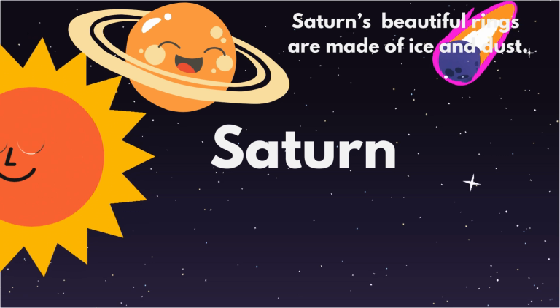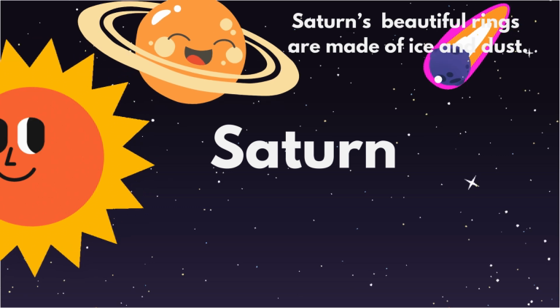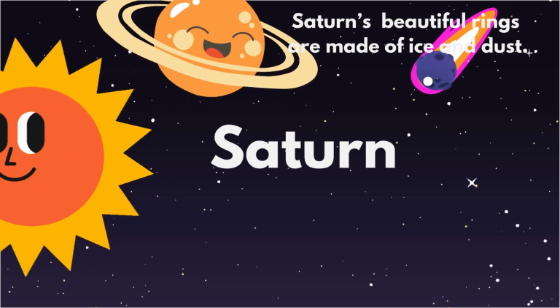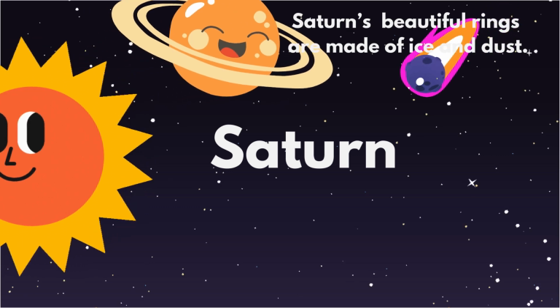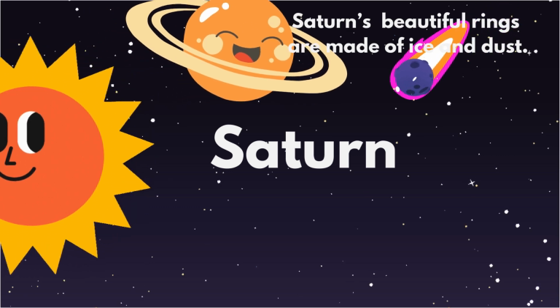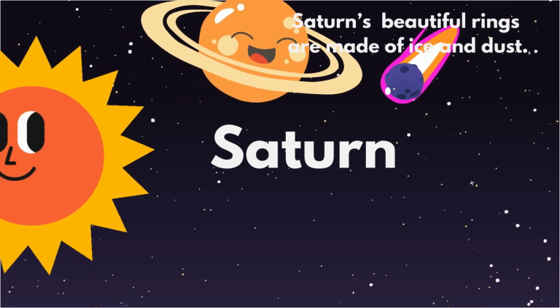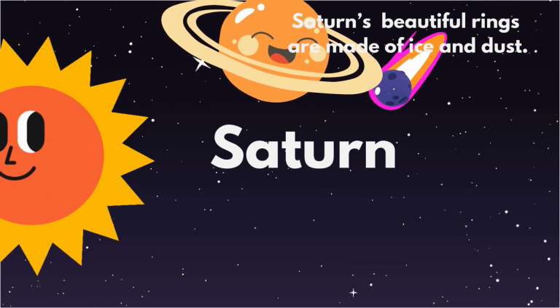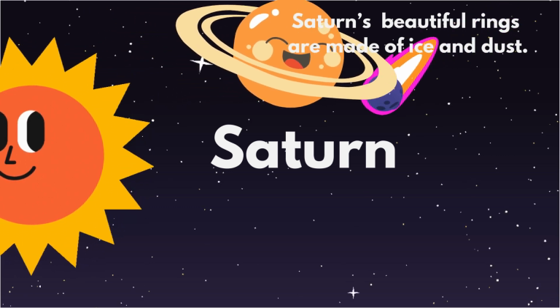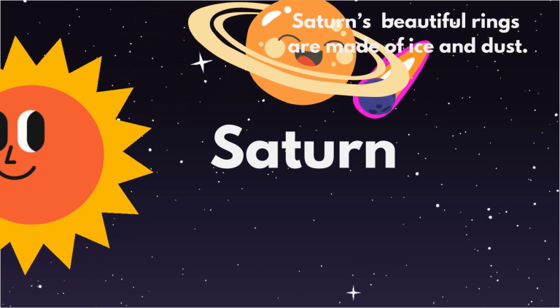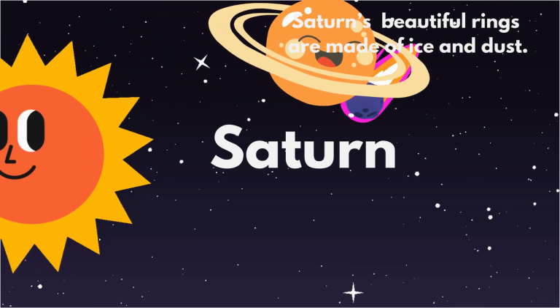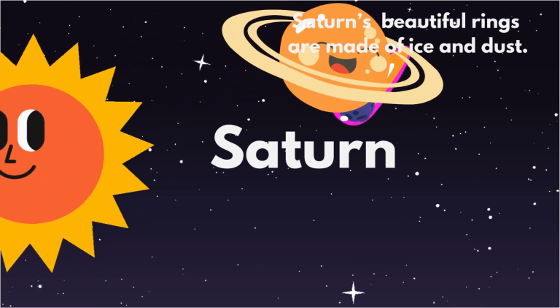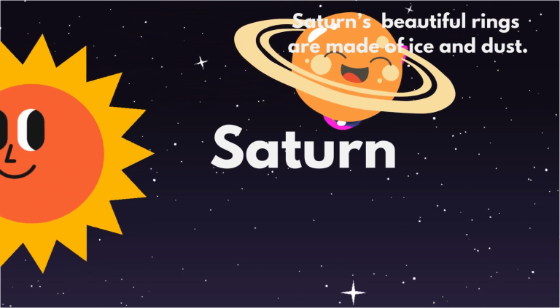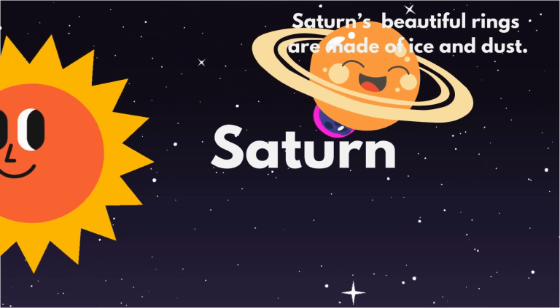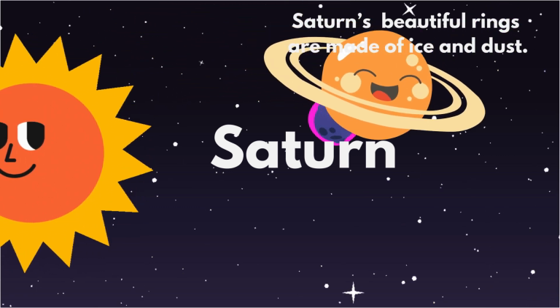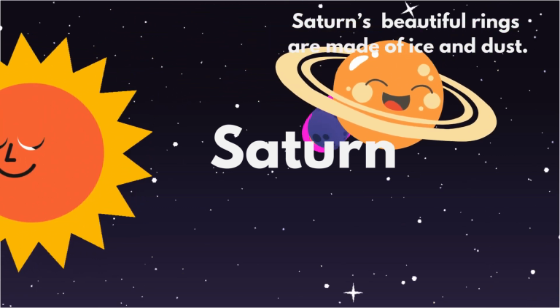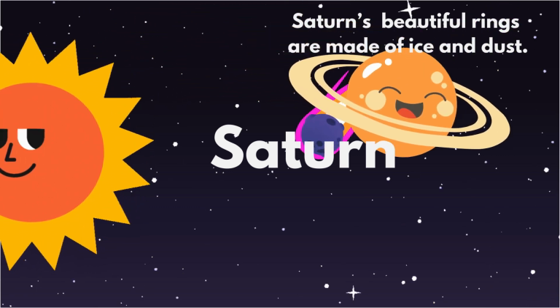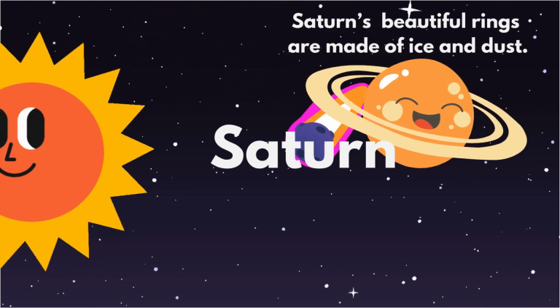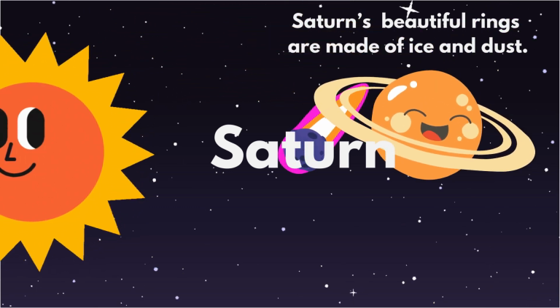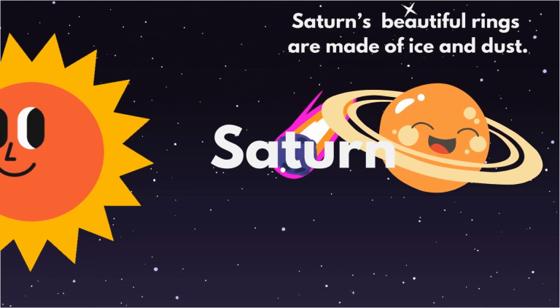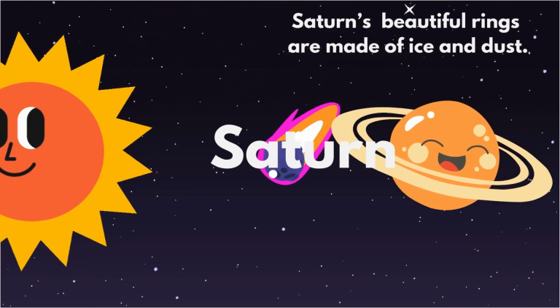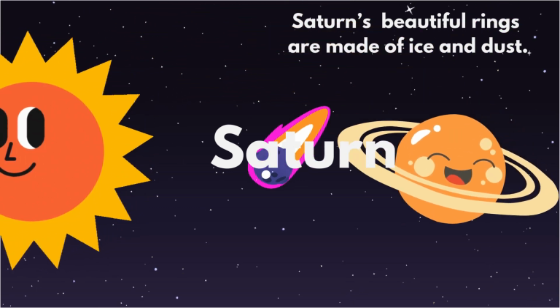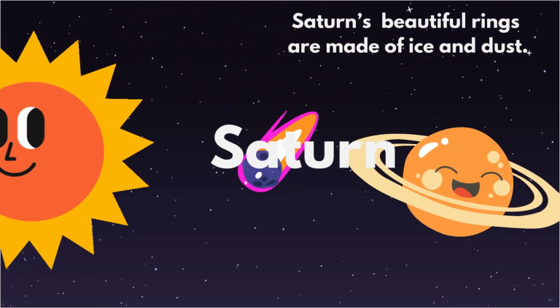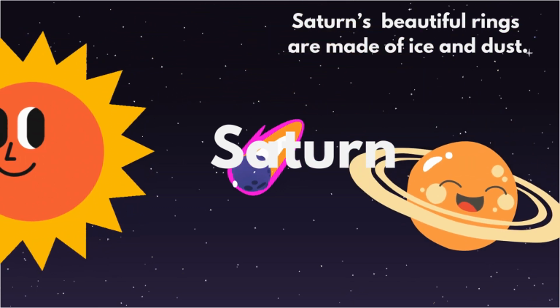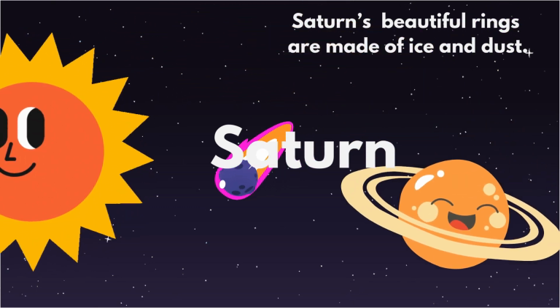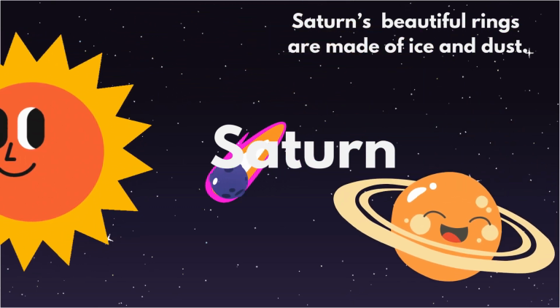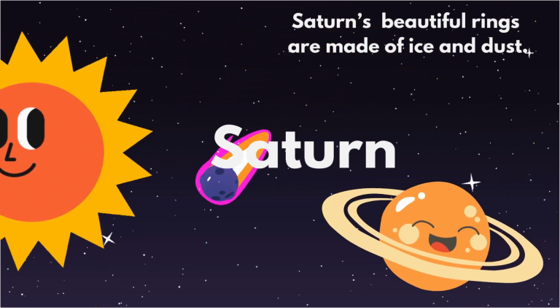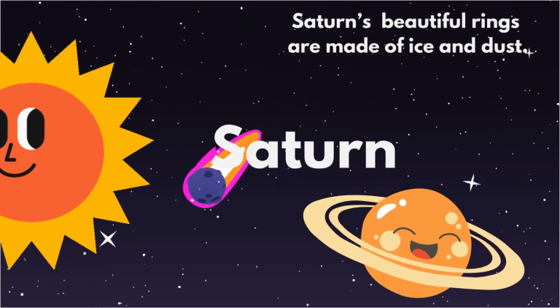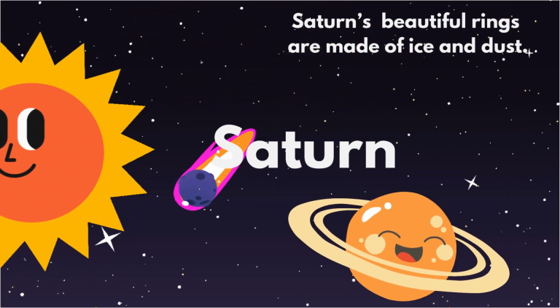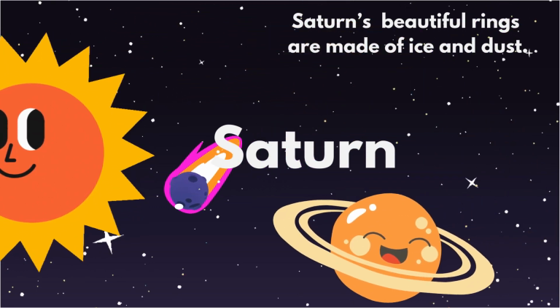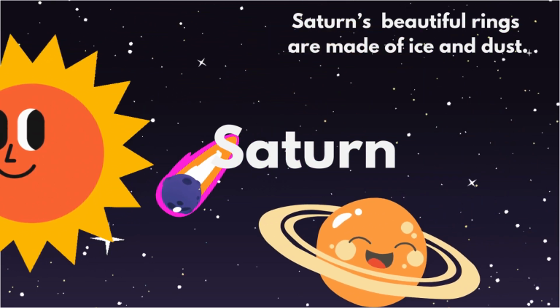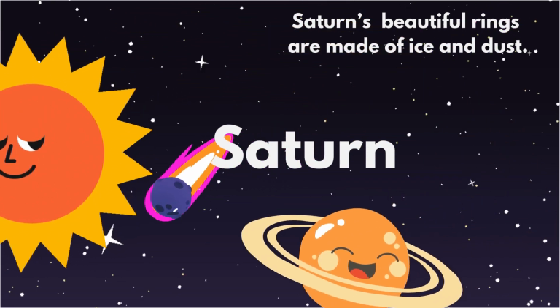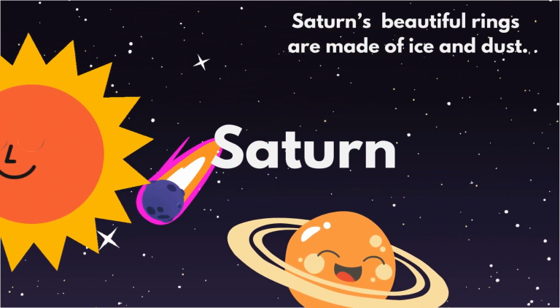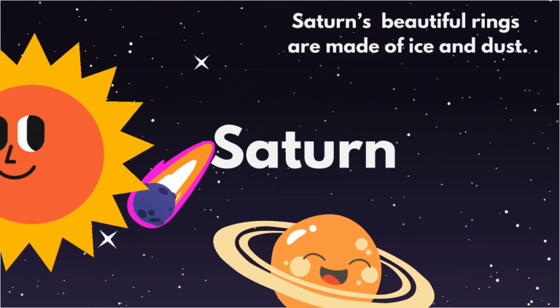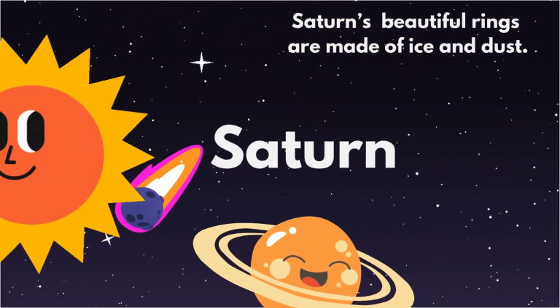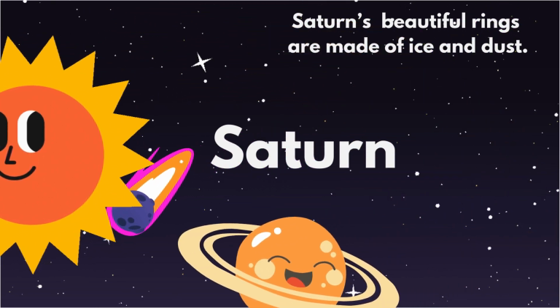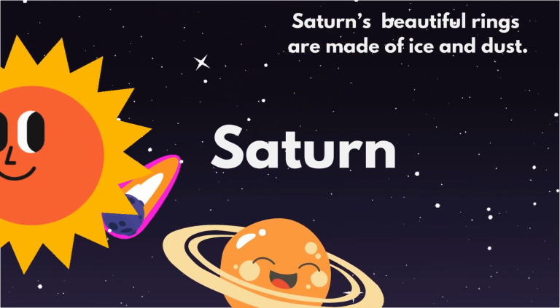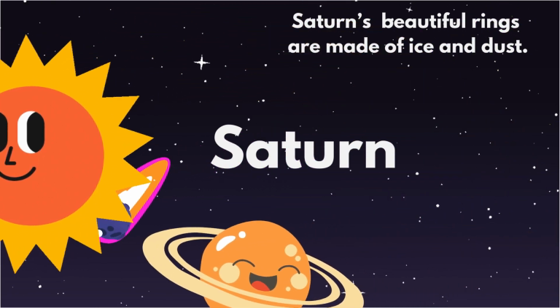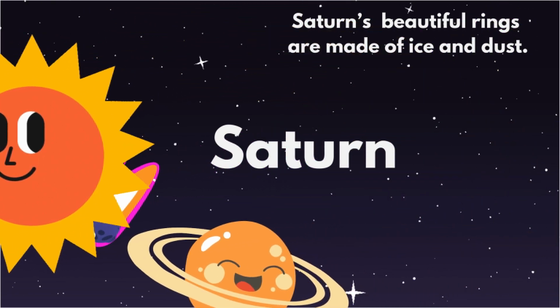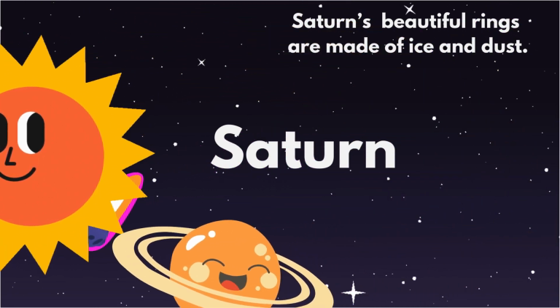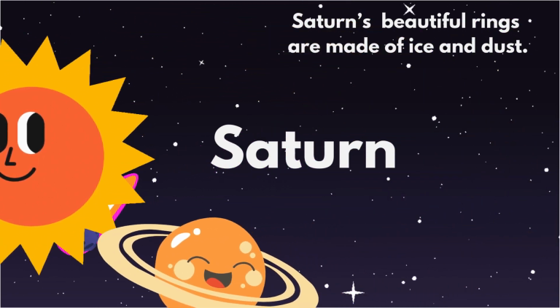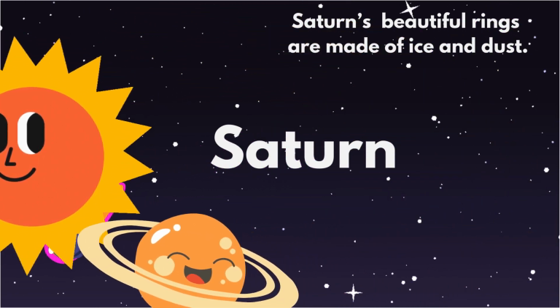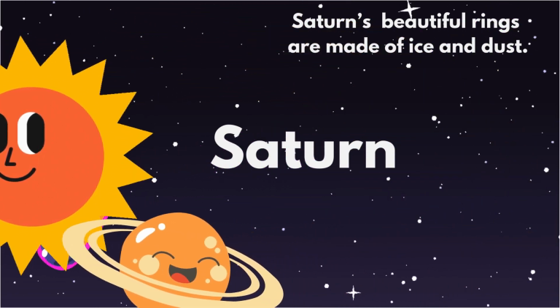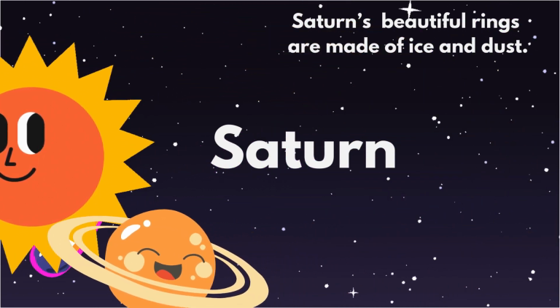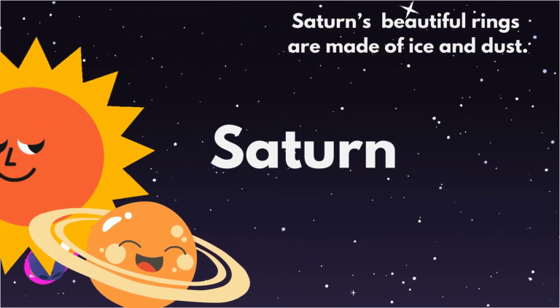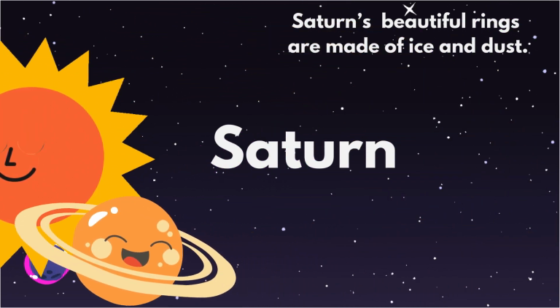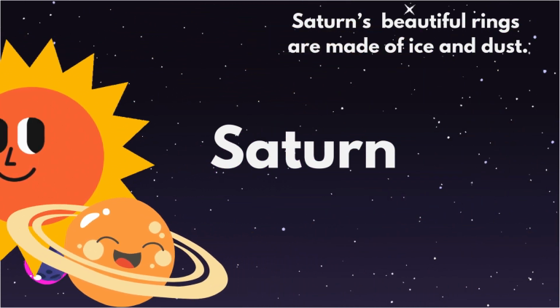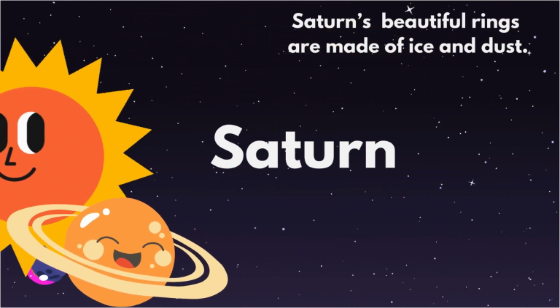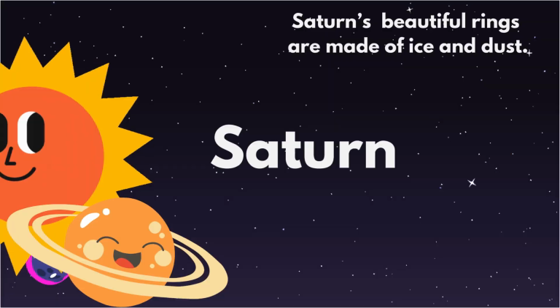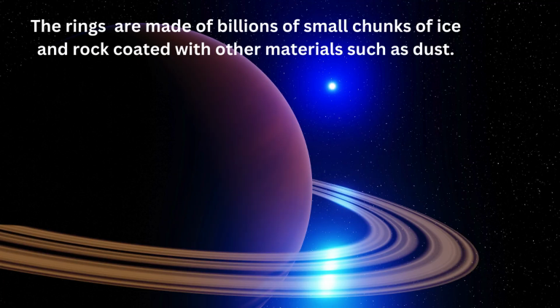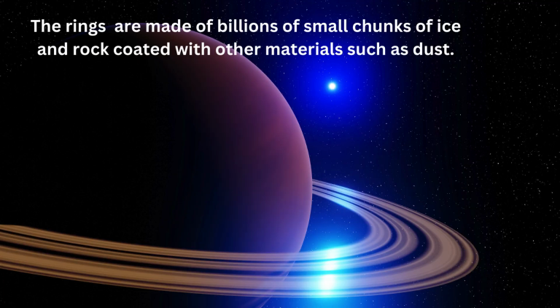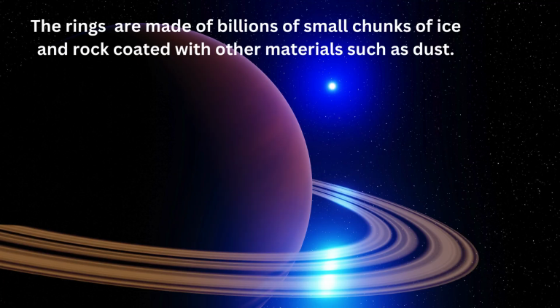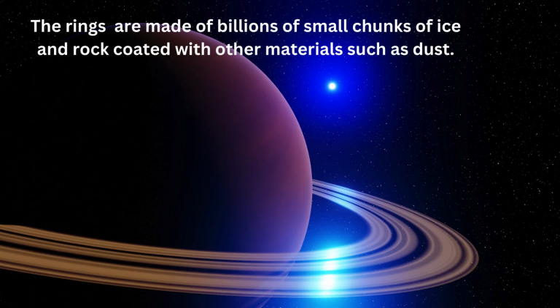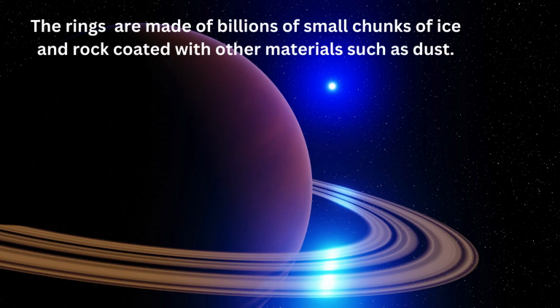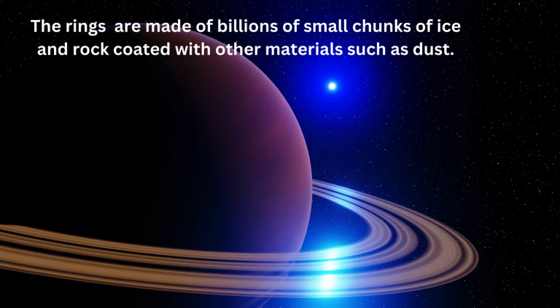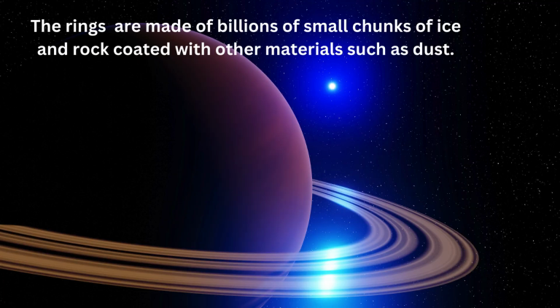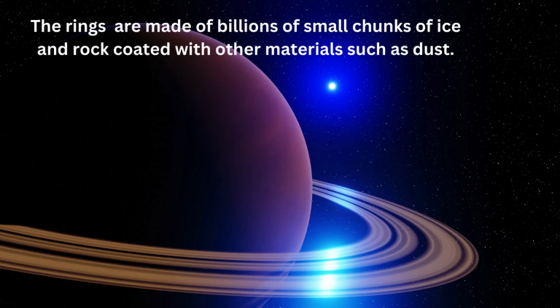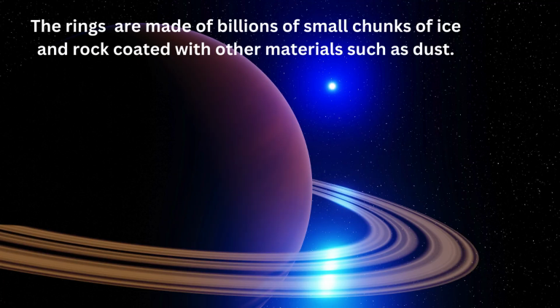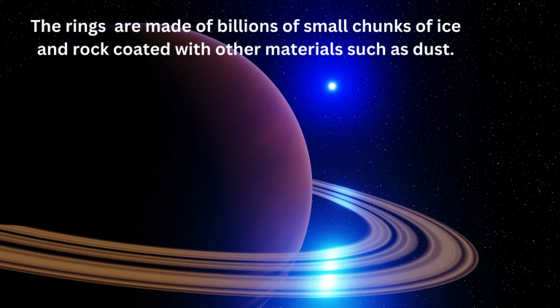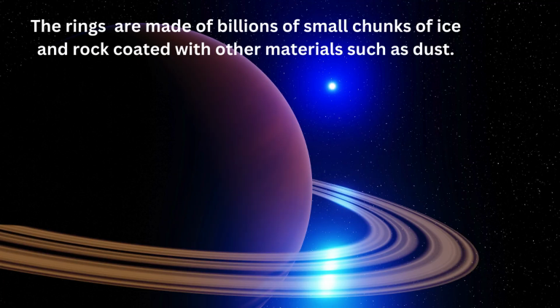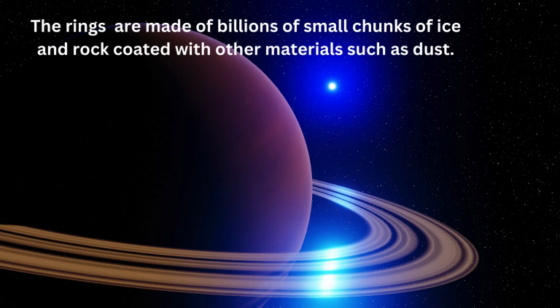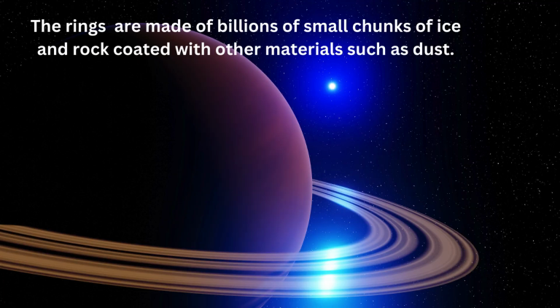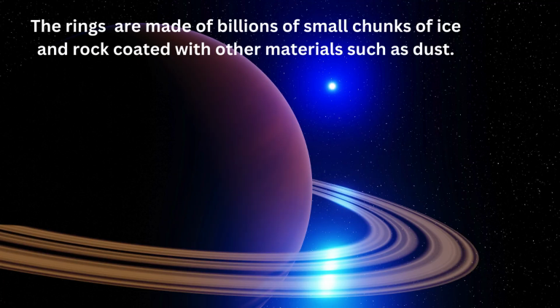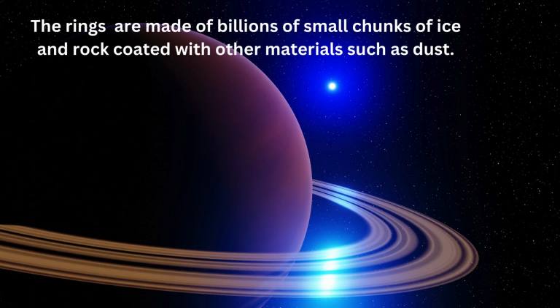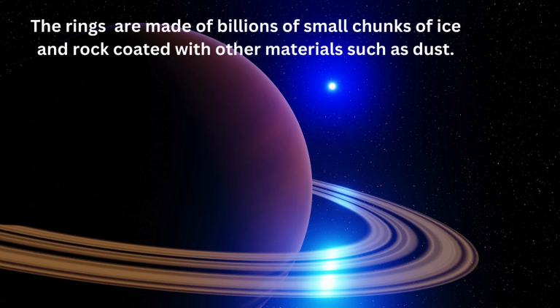Next is Saturn, with its beautiful rings made of ice and dust. It's like Saturn is wearing a shimmering belt in space.